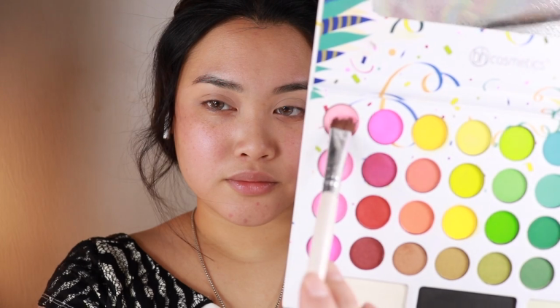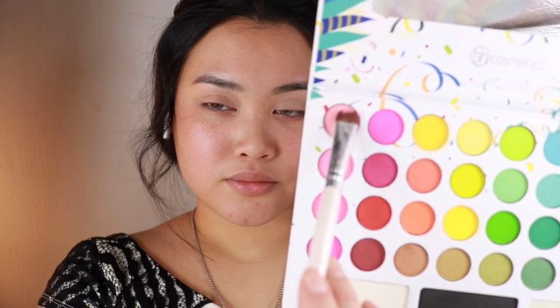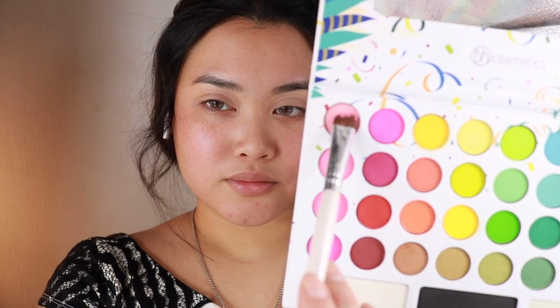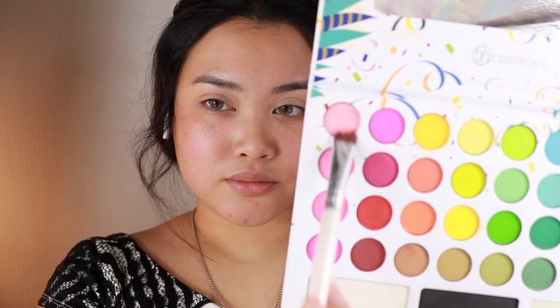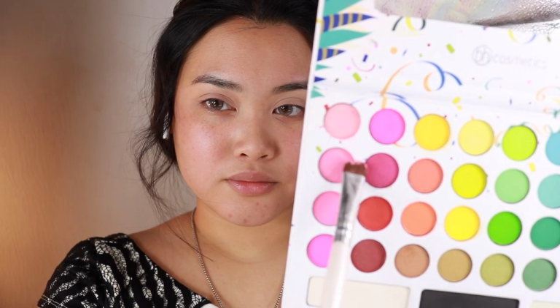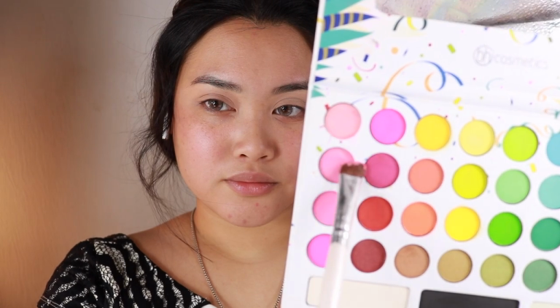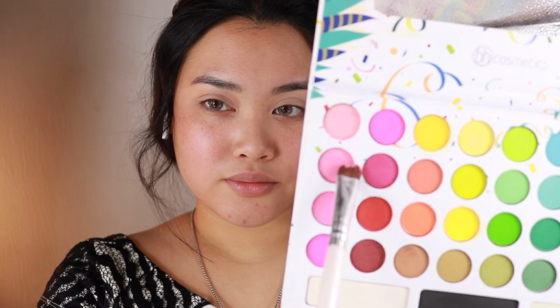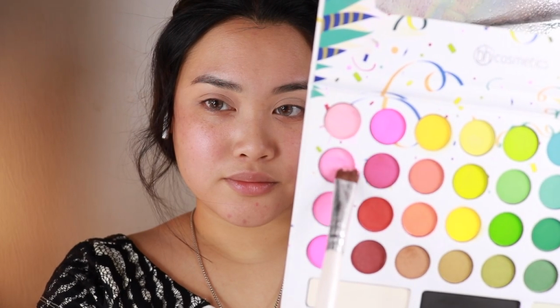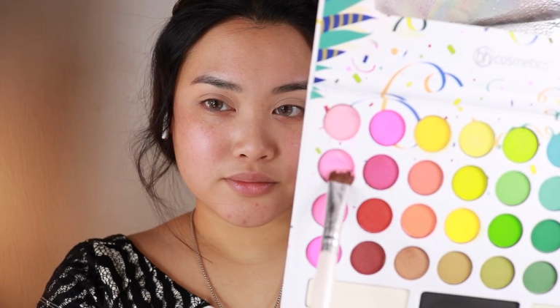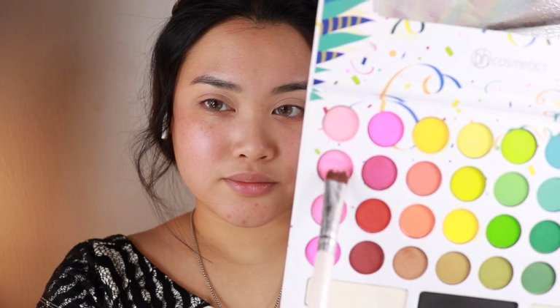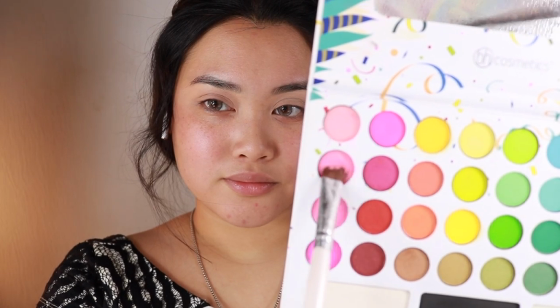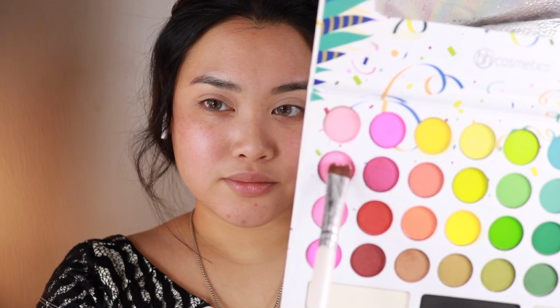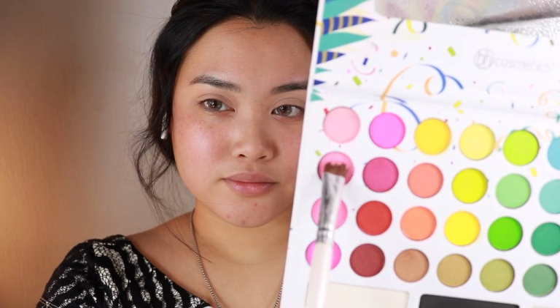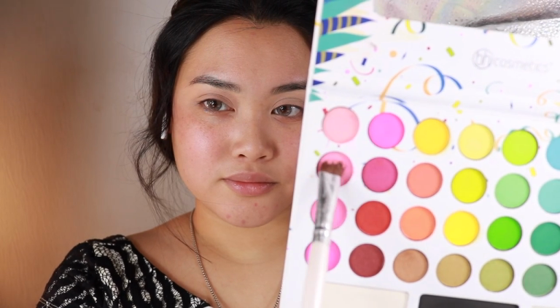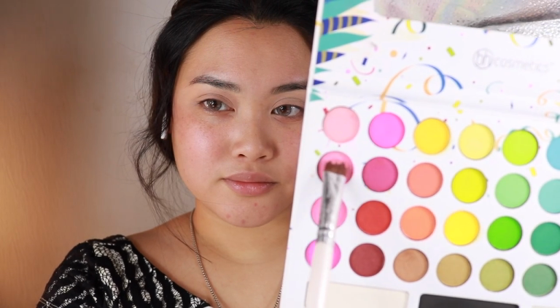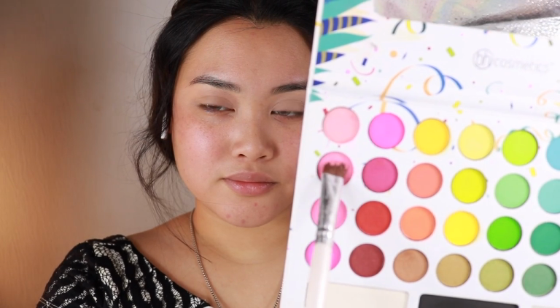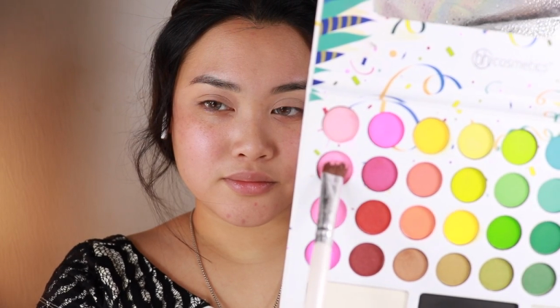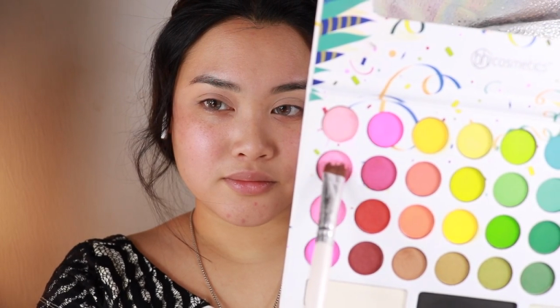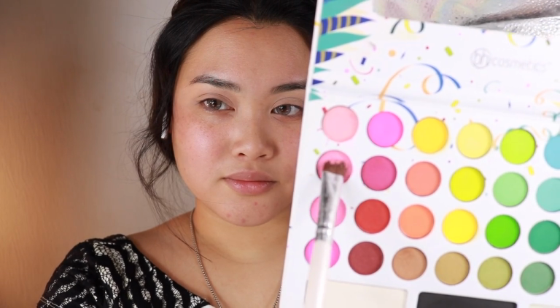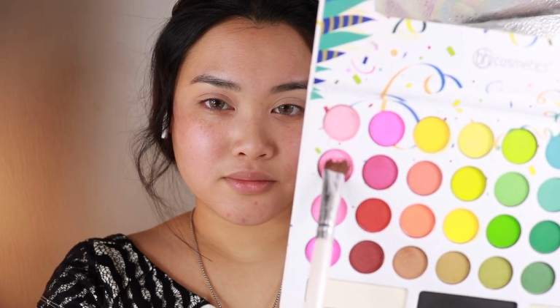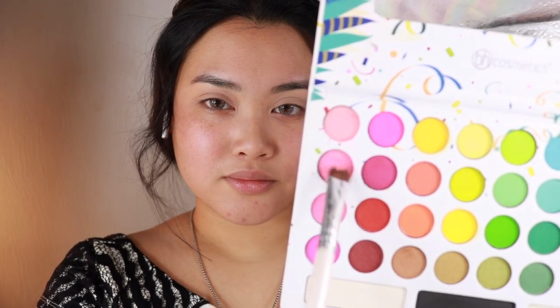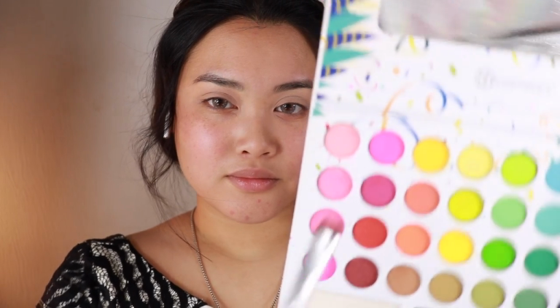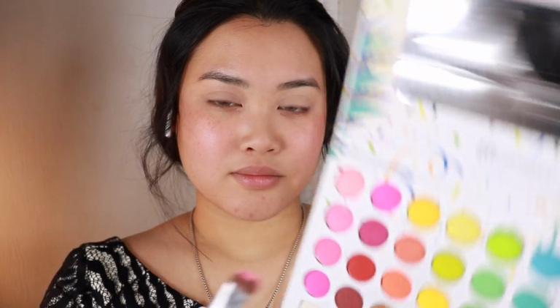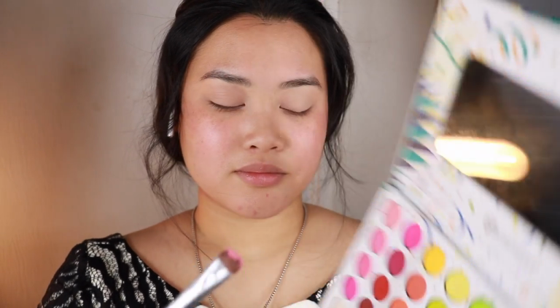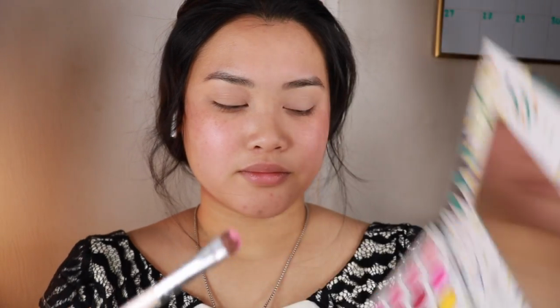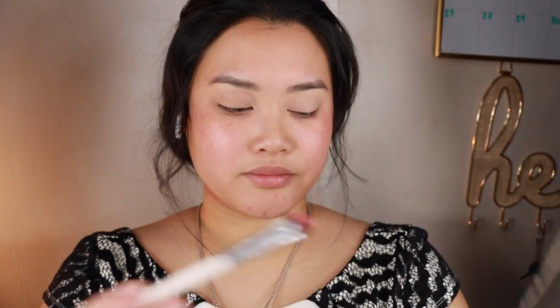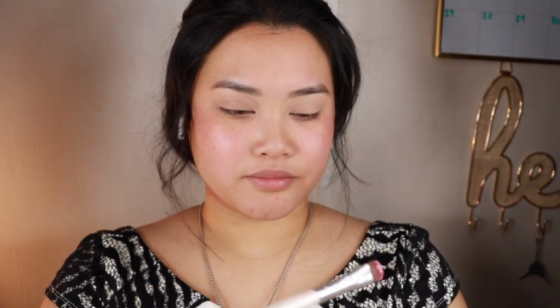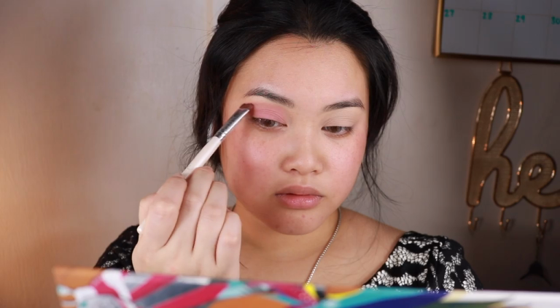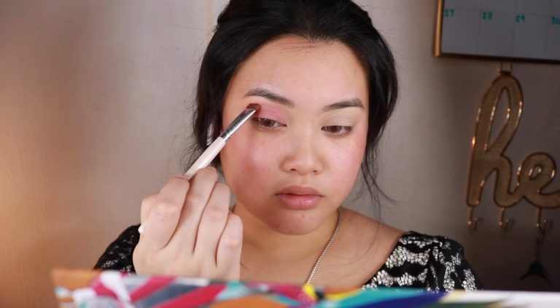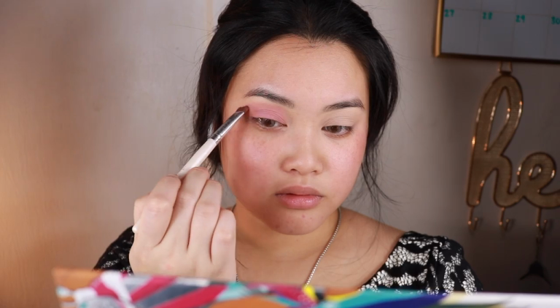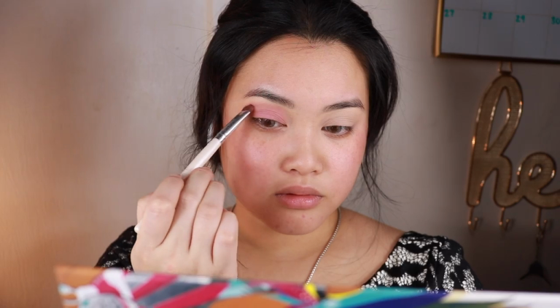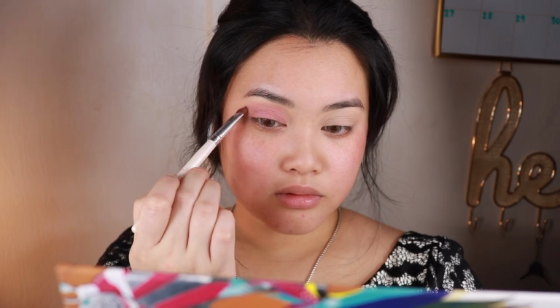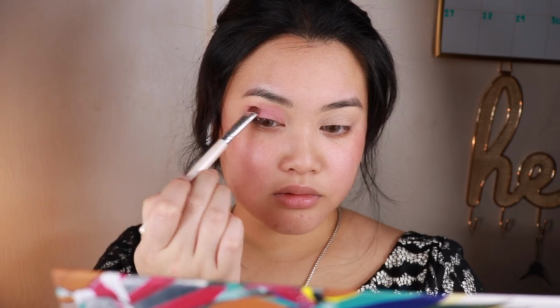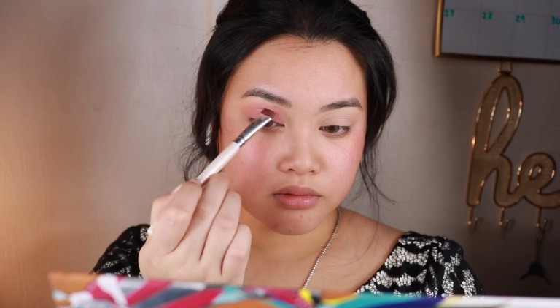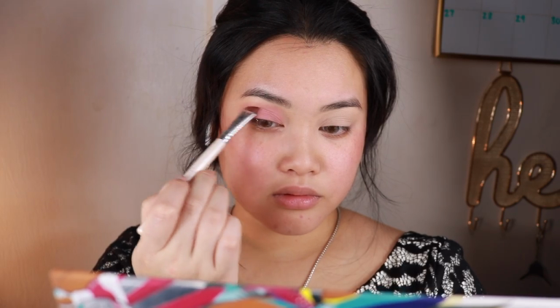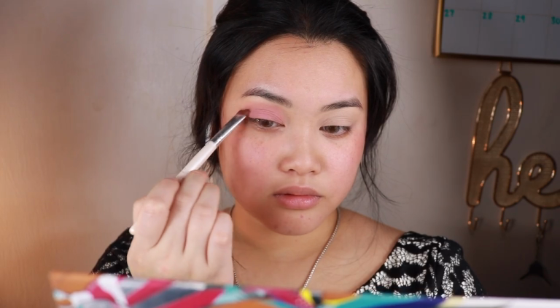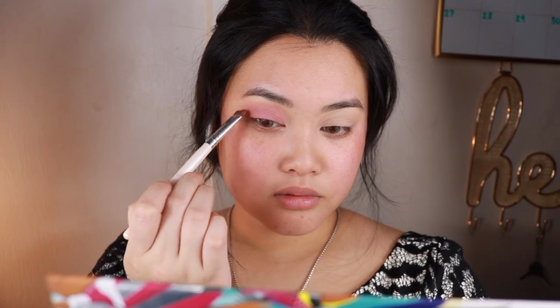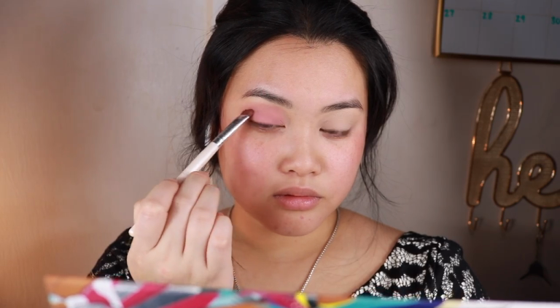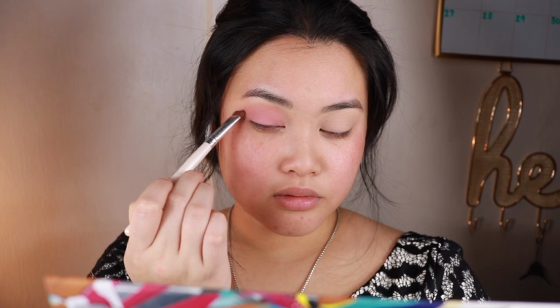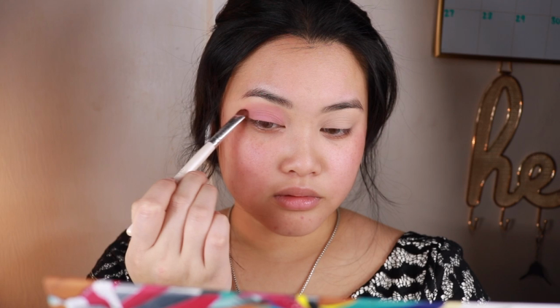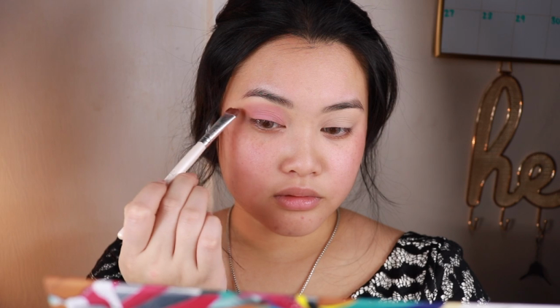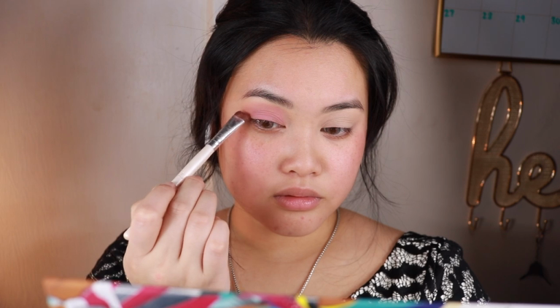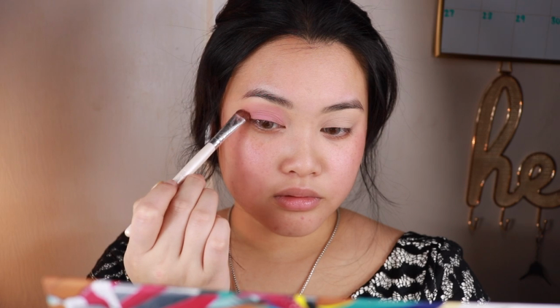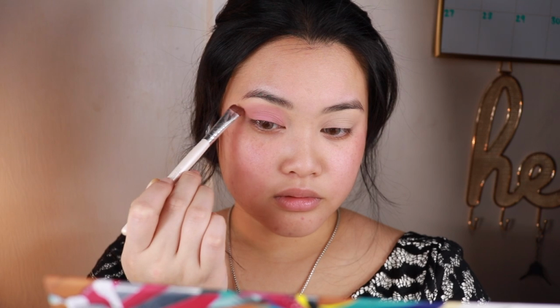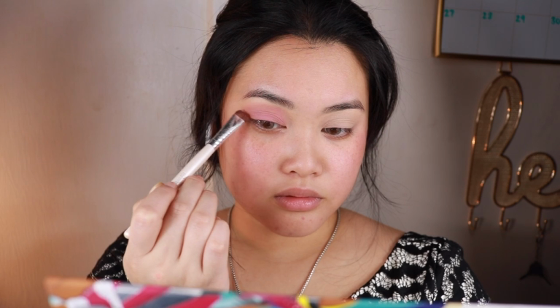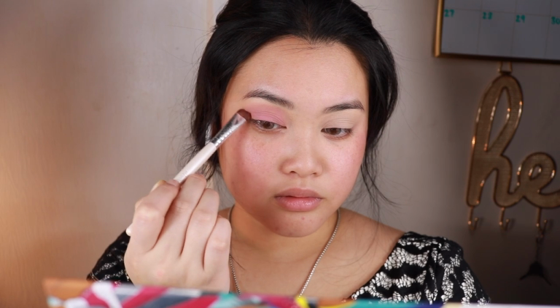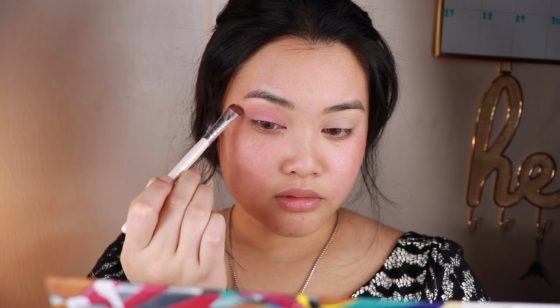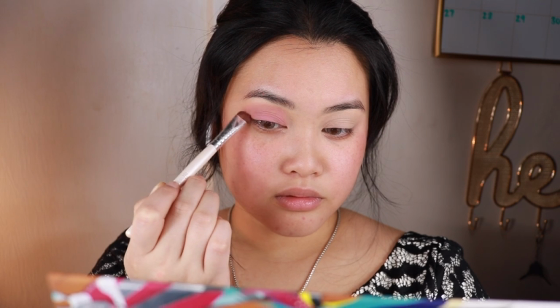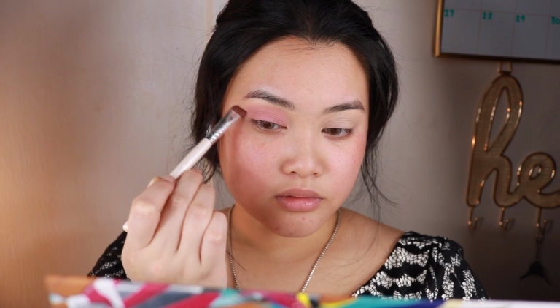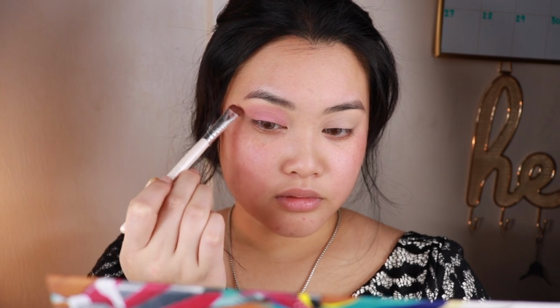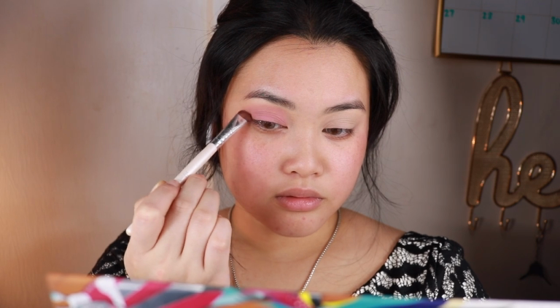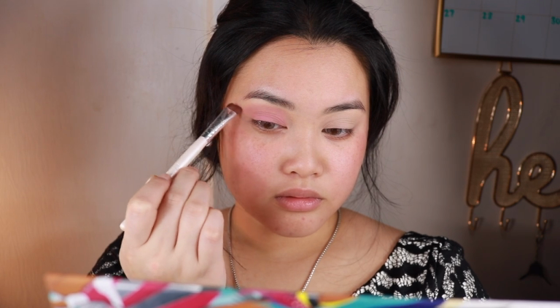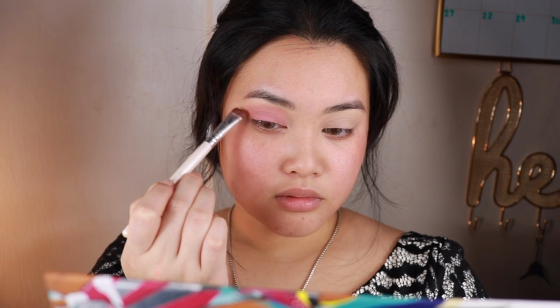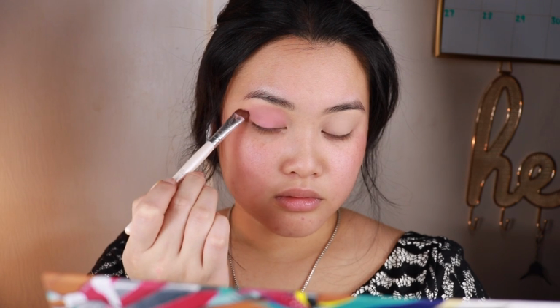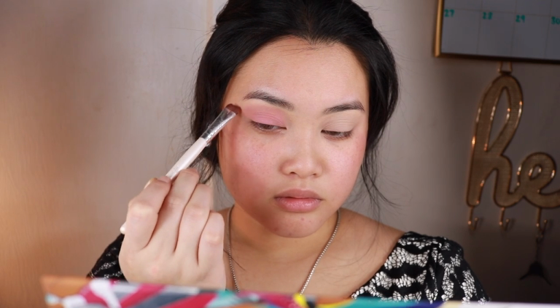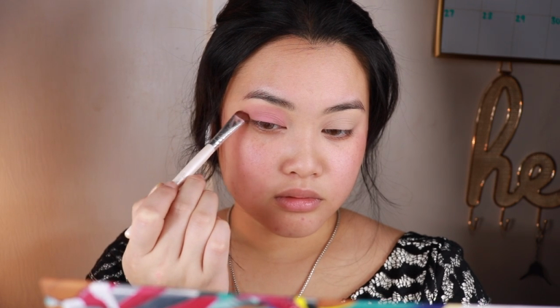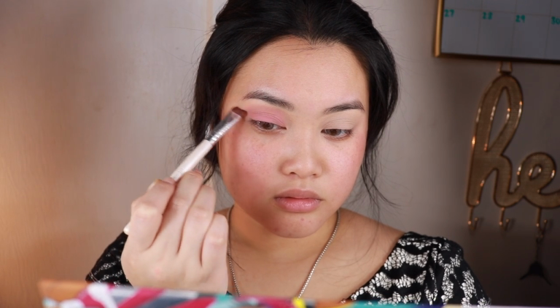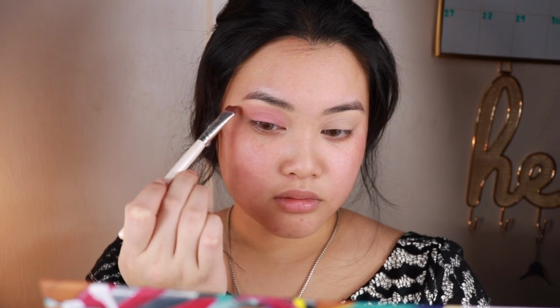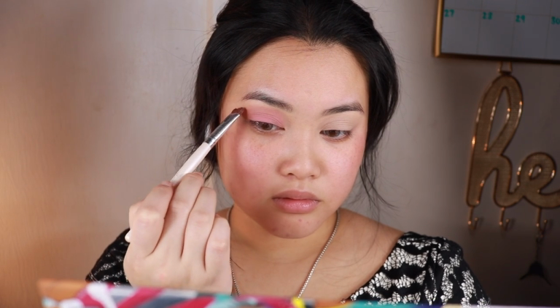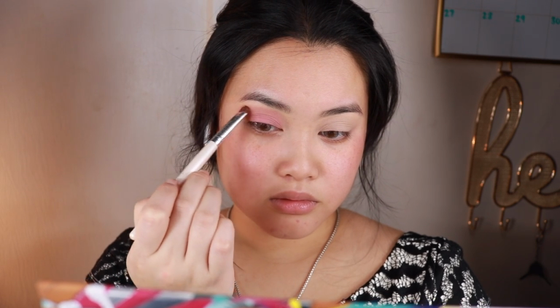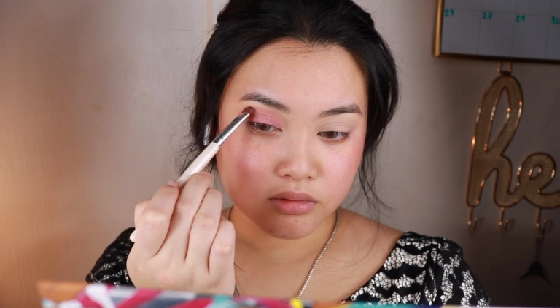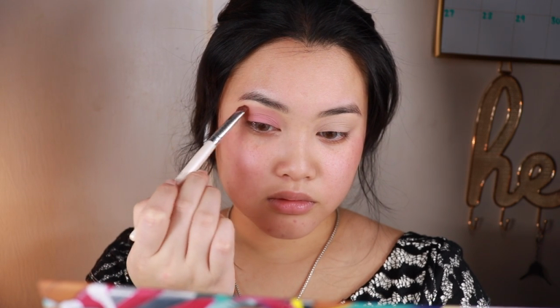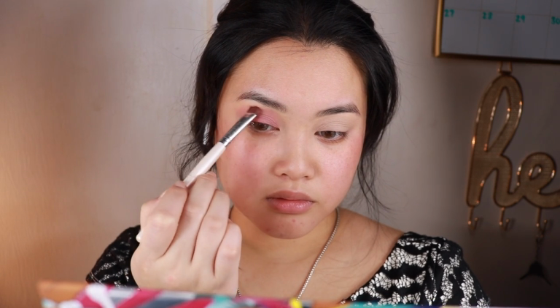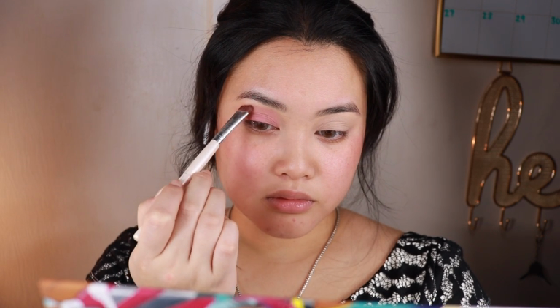Next I want to take these two colors that look like a bubblegum color with a flat brush and apply it all over the lid.